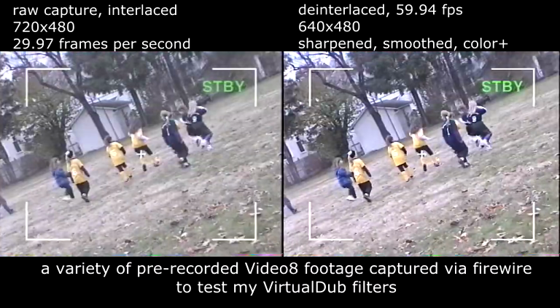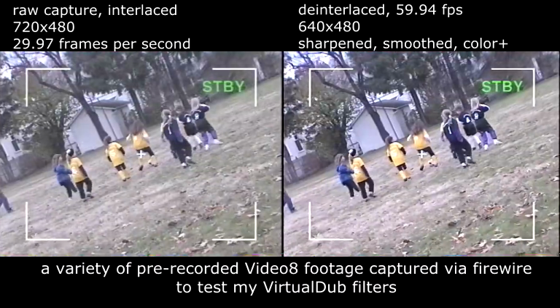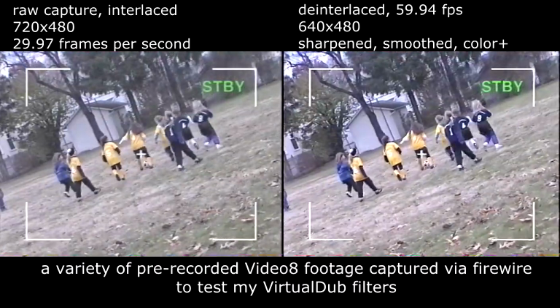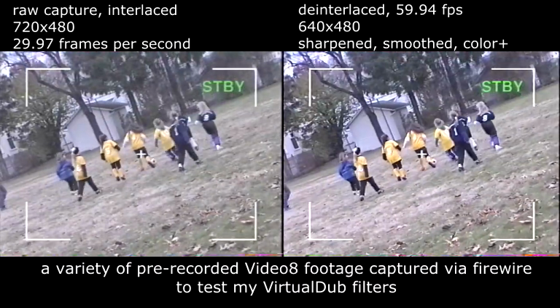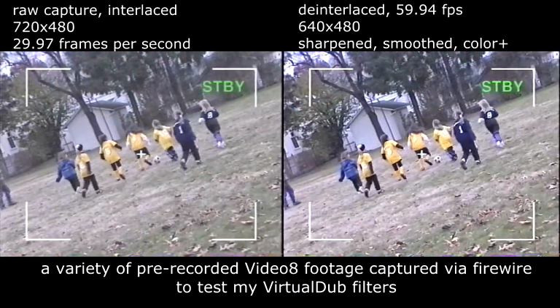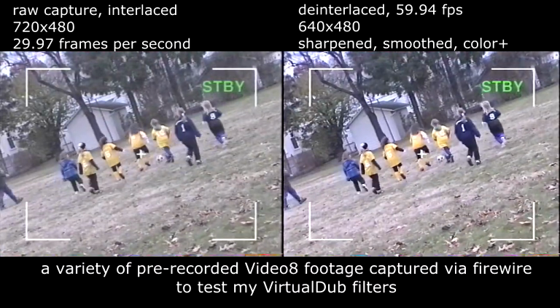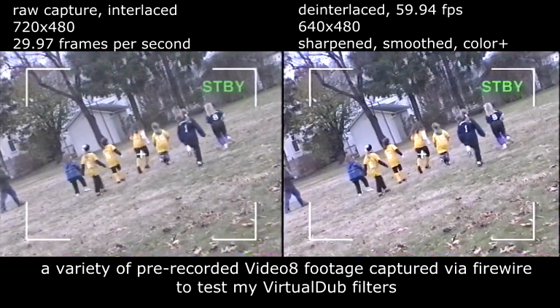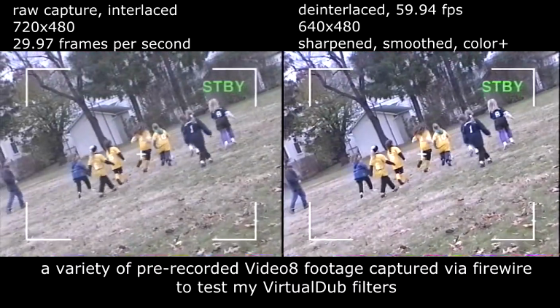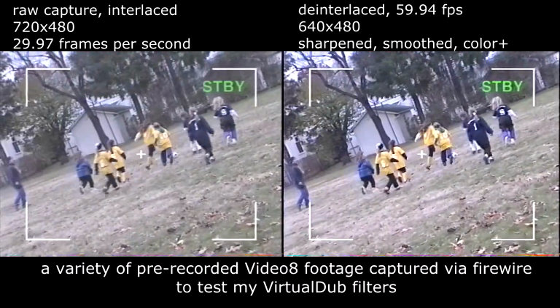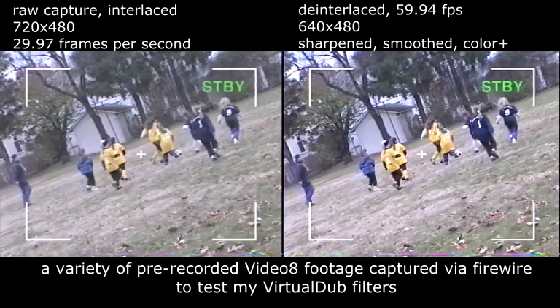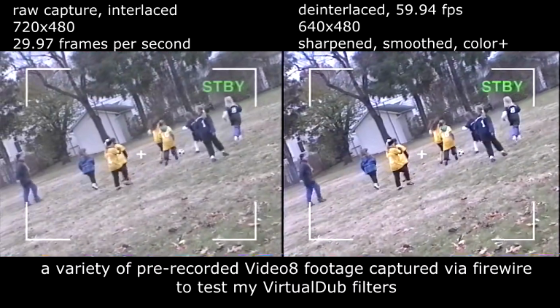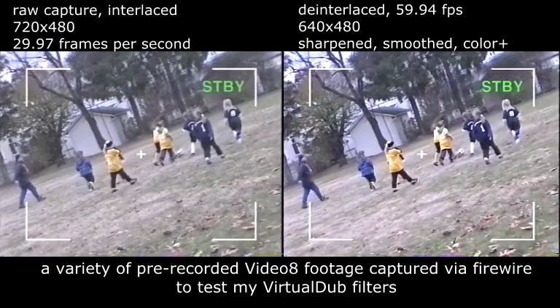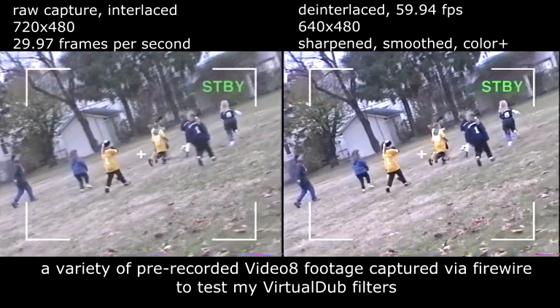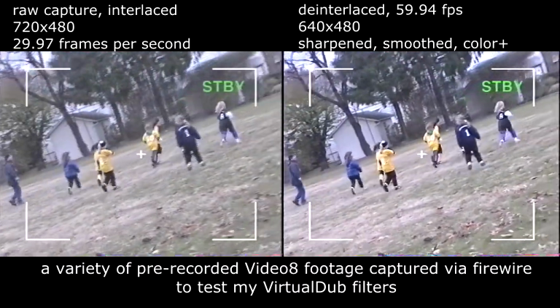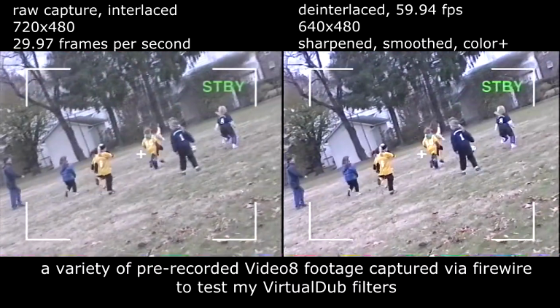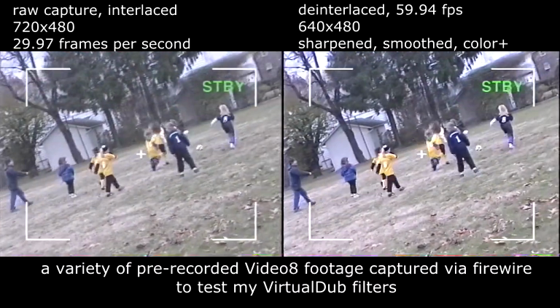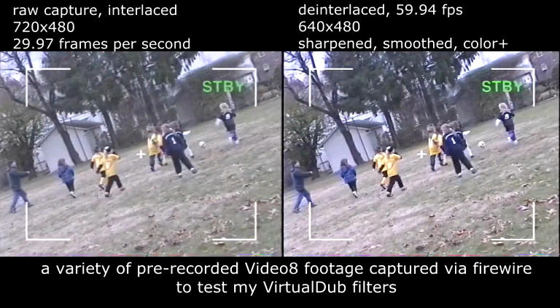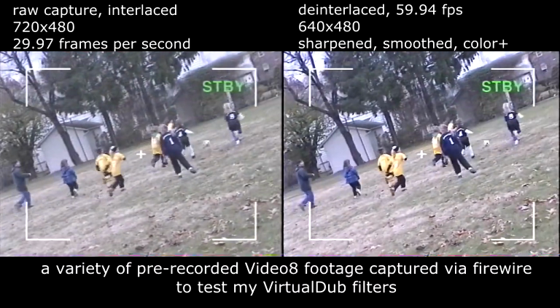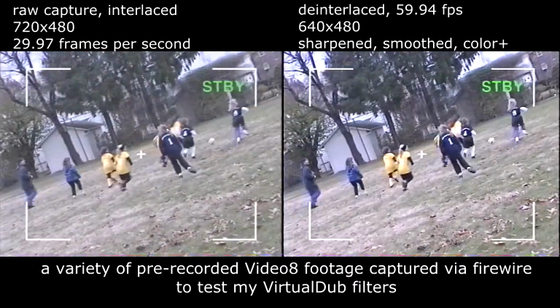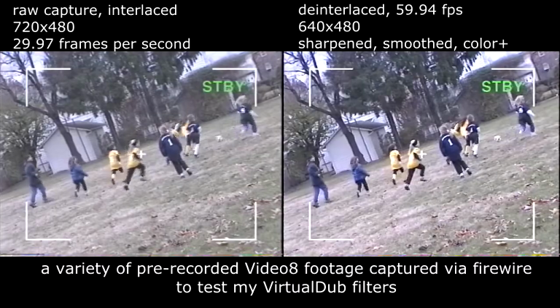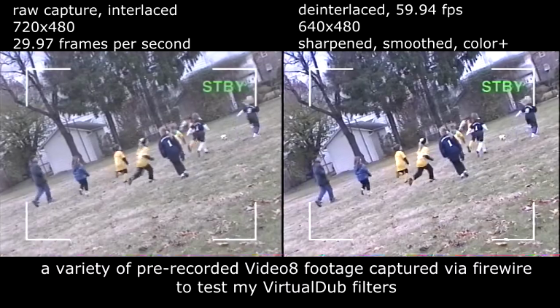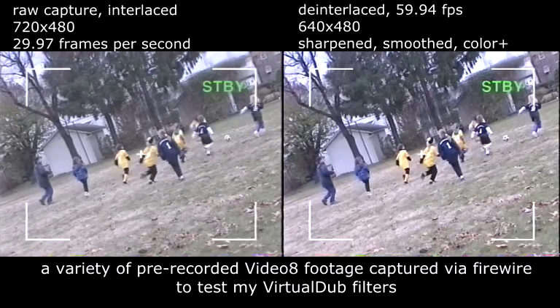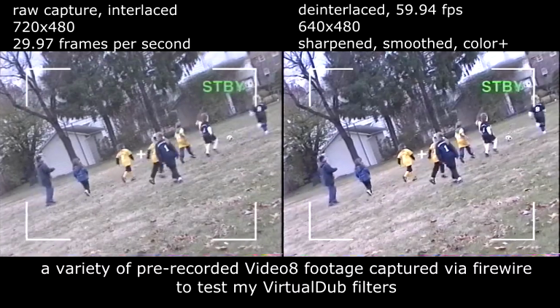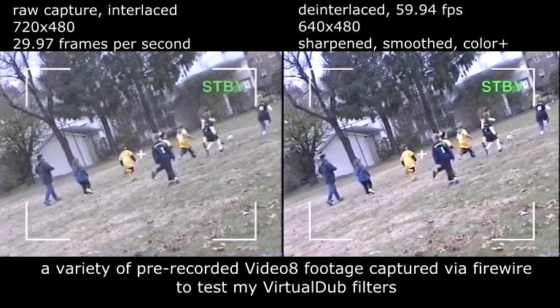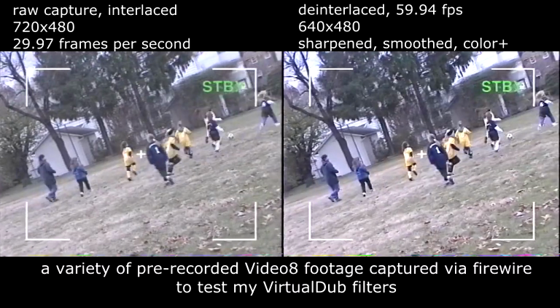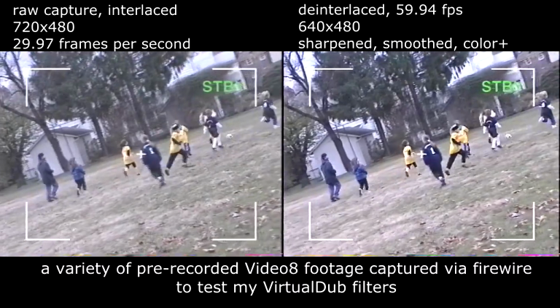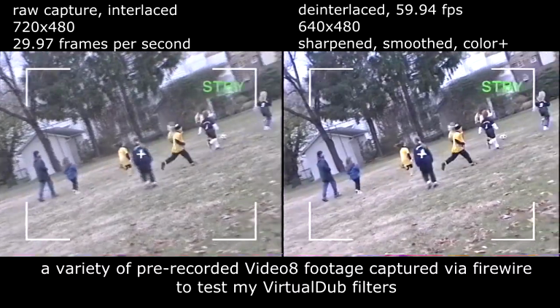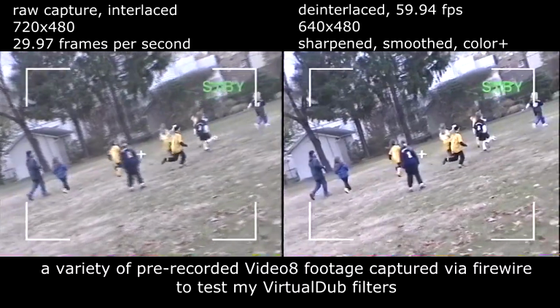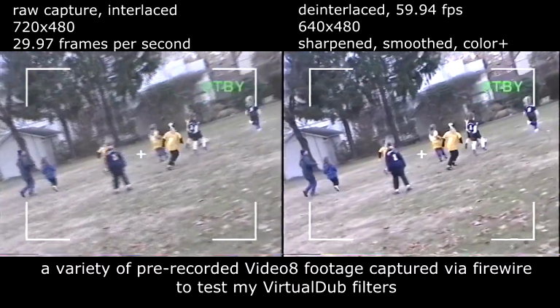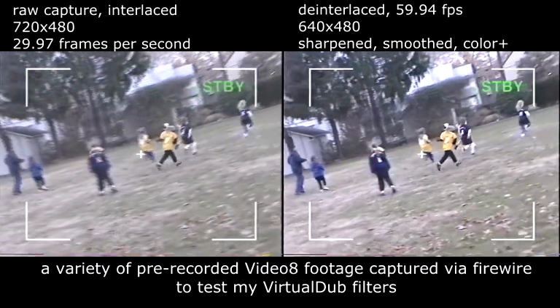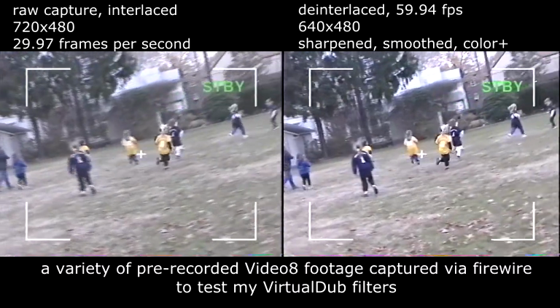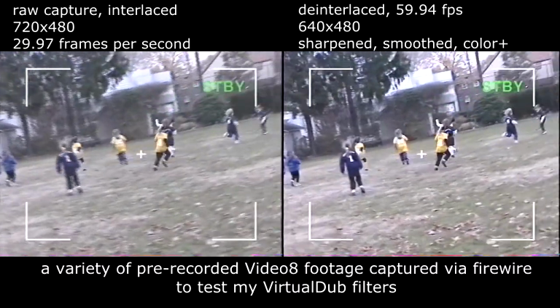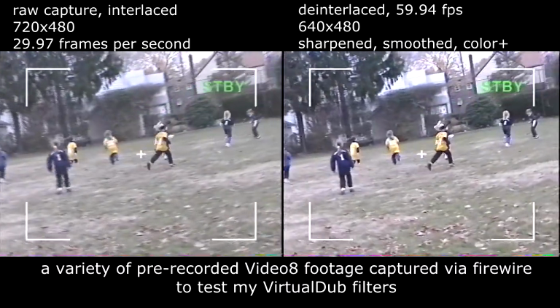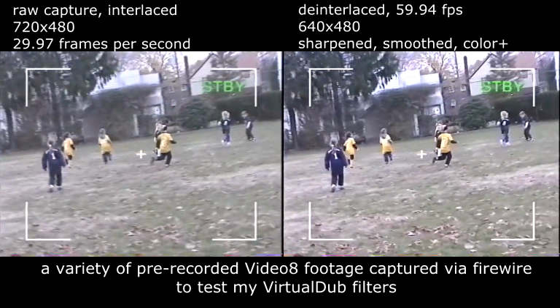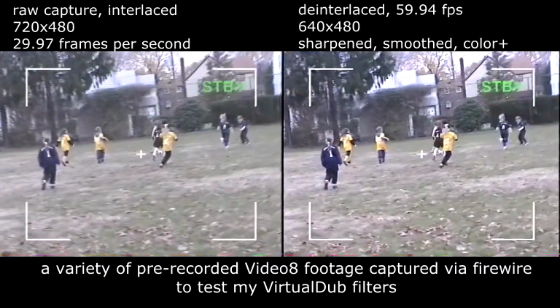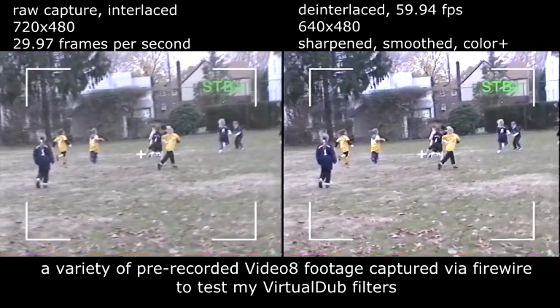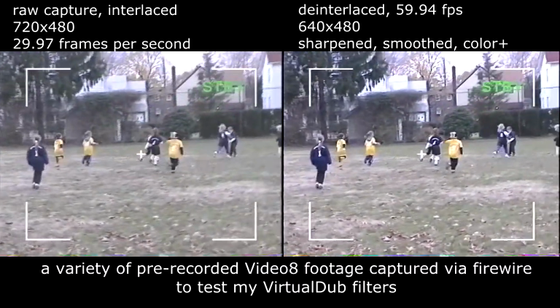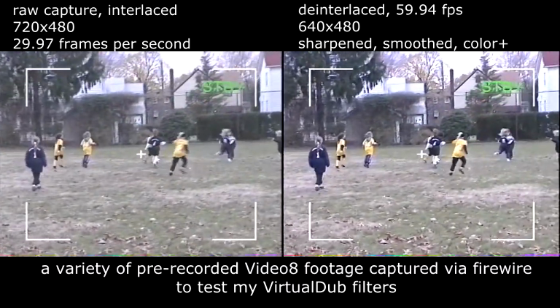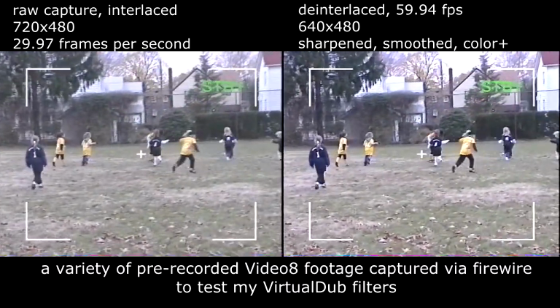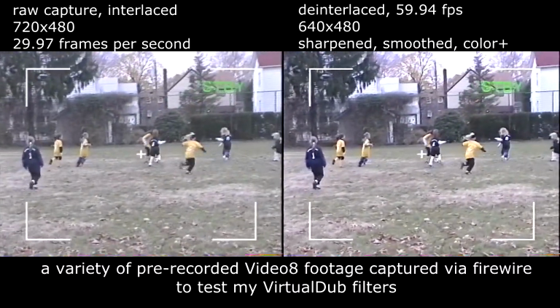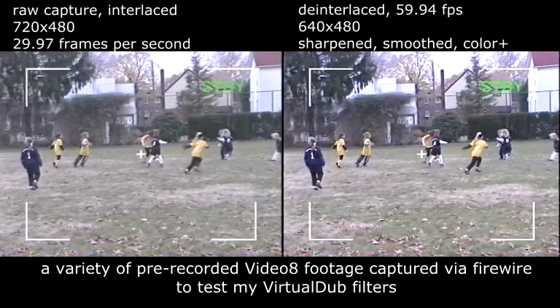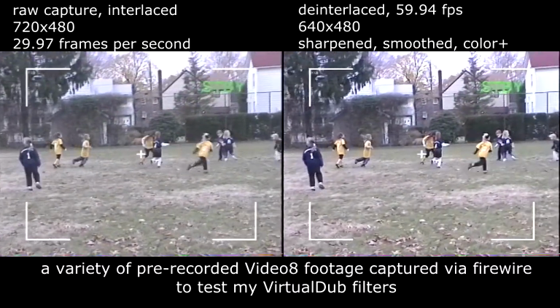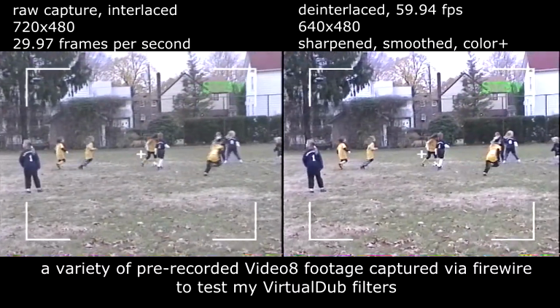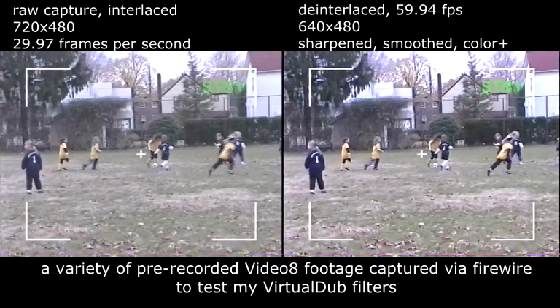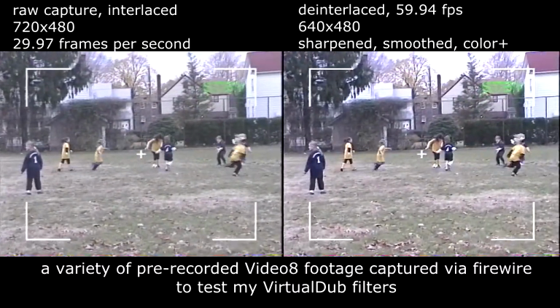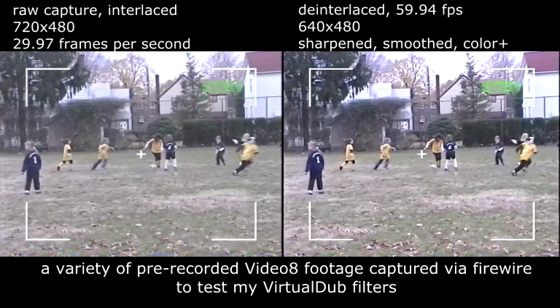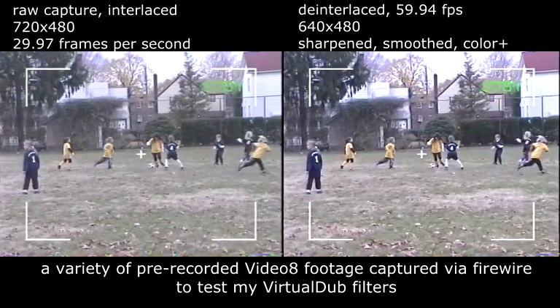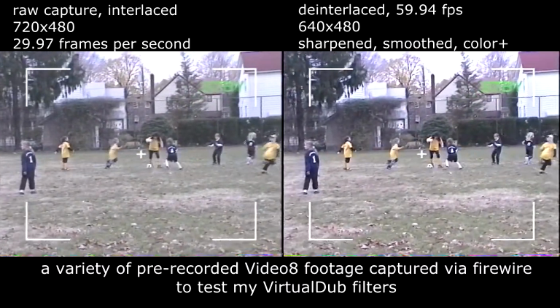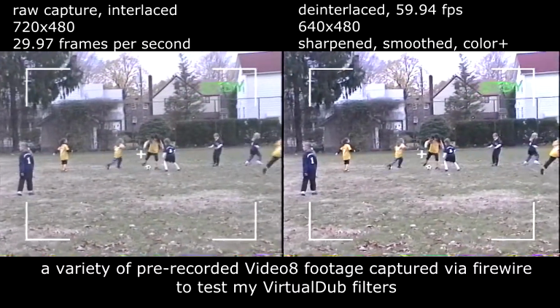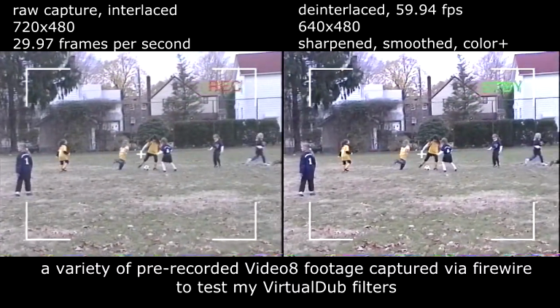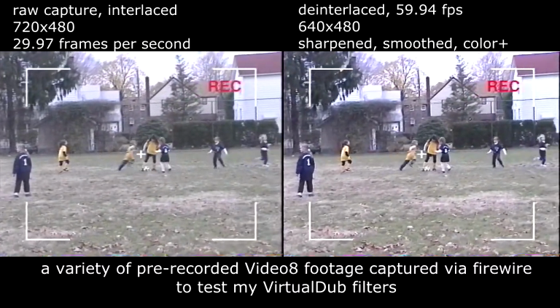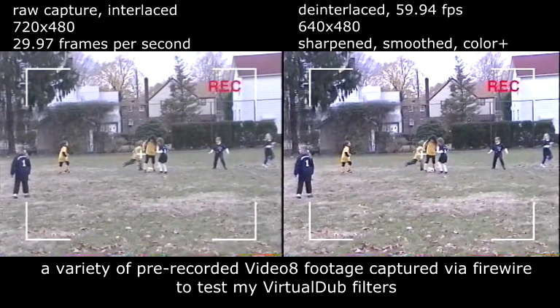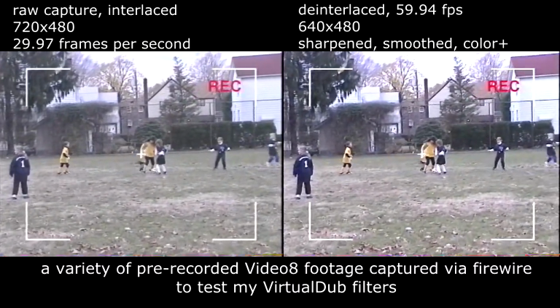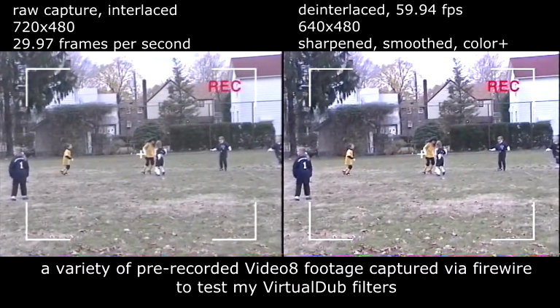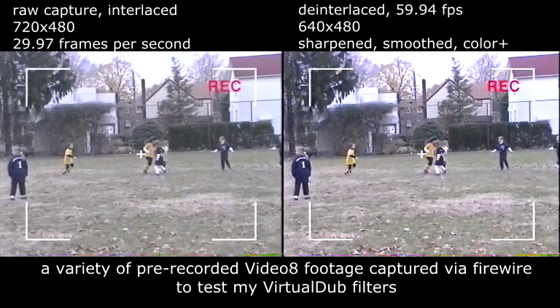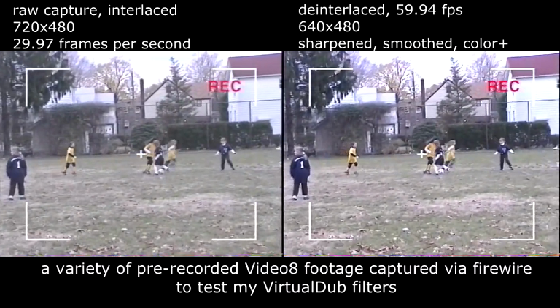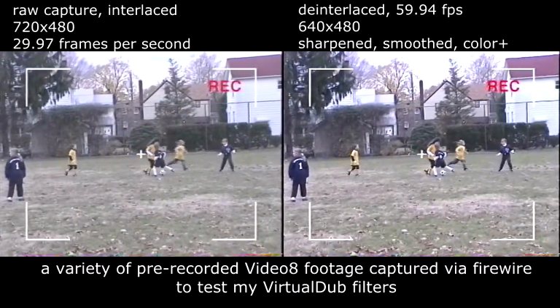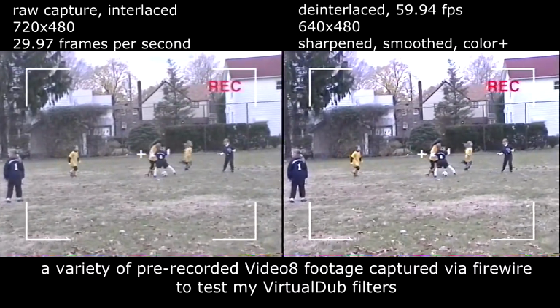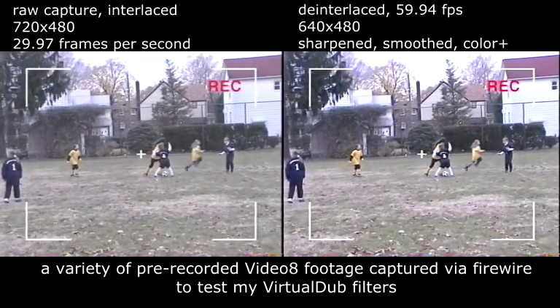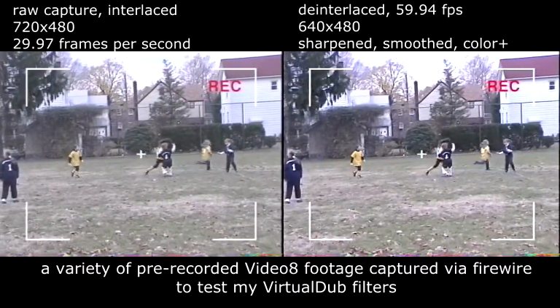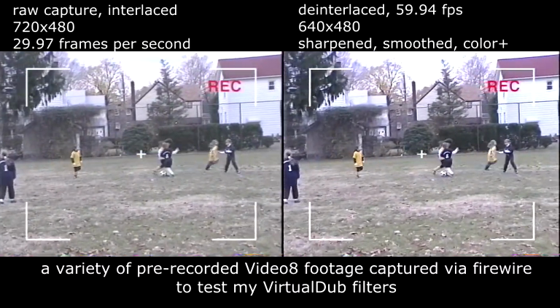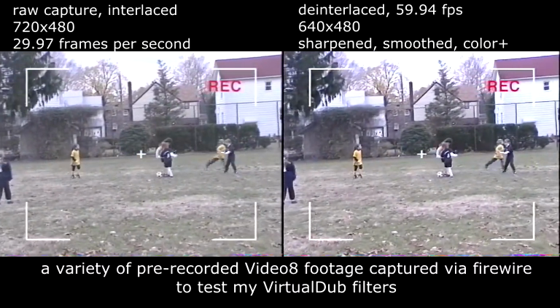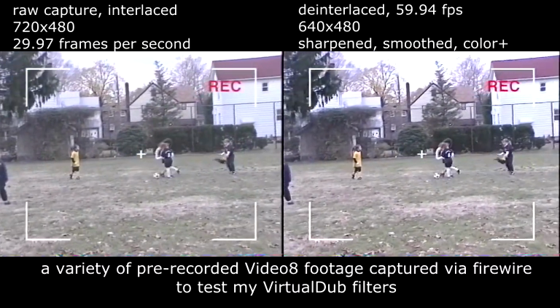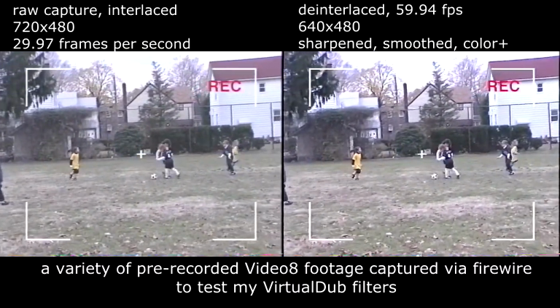Before you start recording, check carefully through your viewfinder. Then when you know you've got a level framing, start recording.